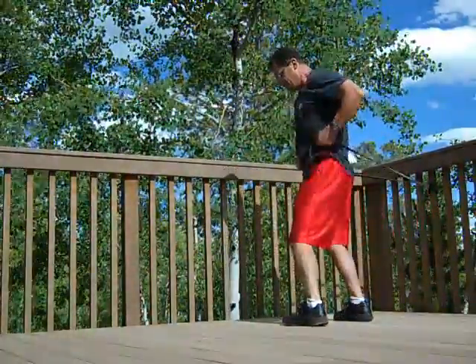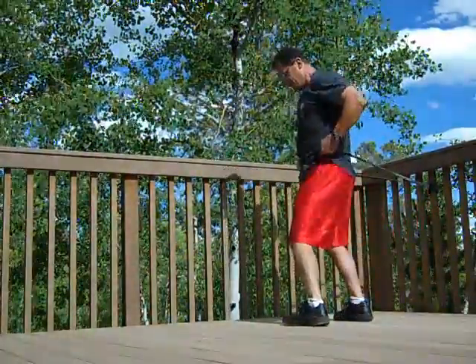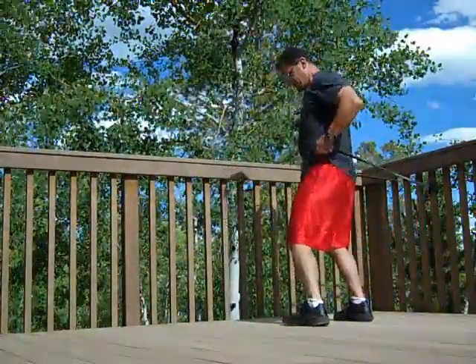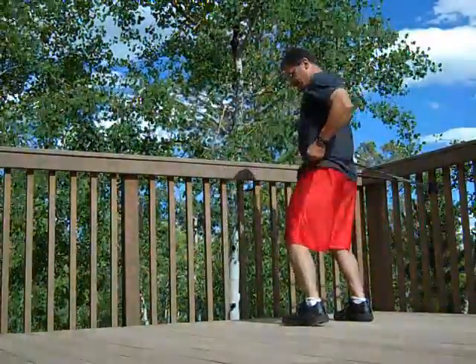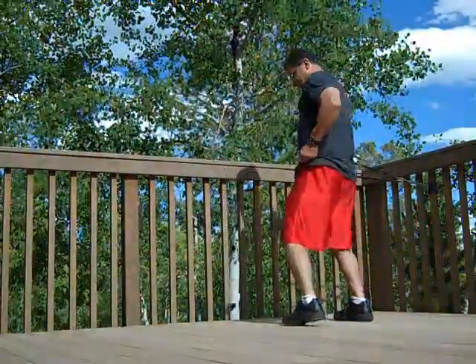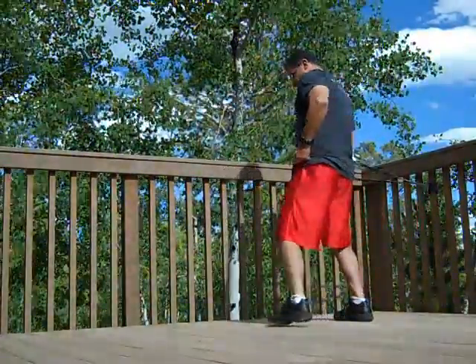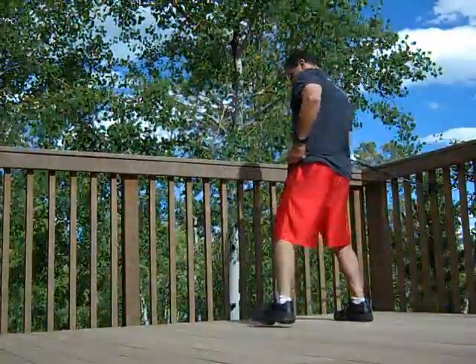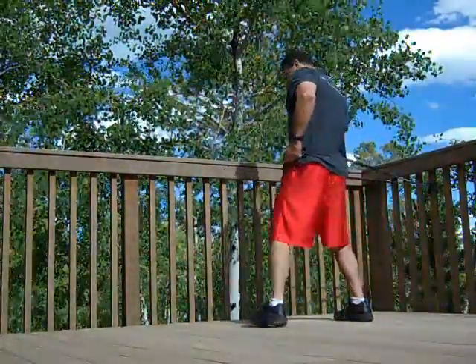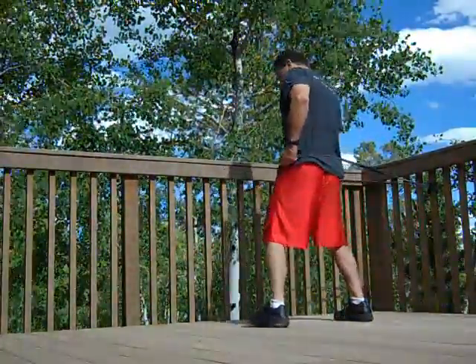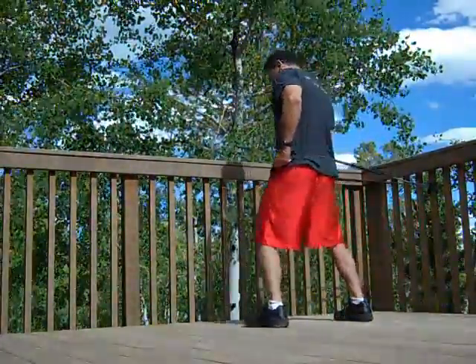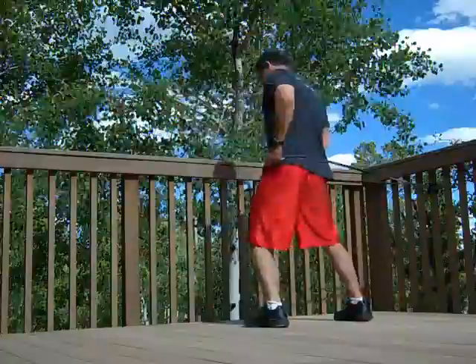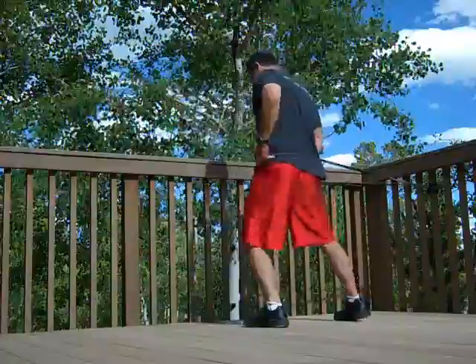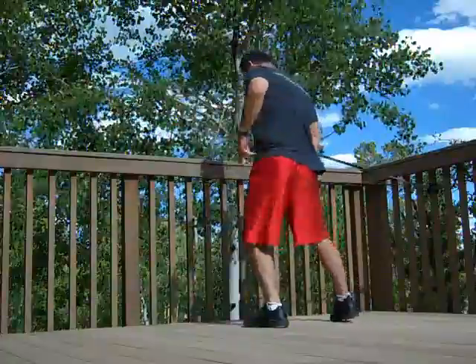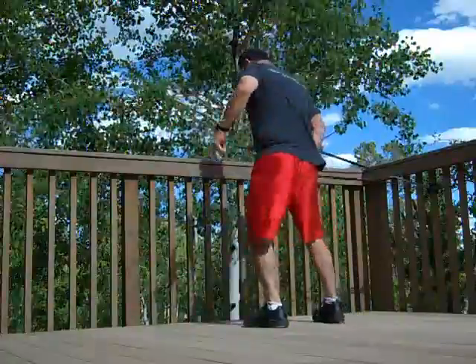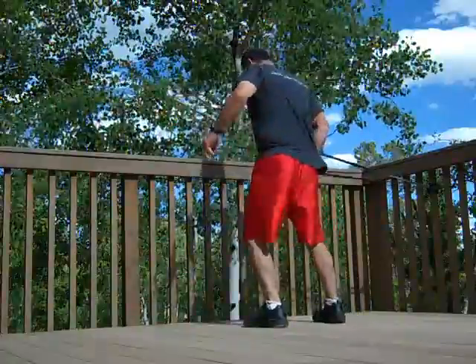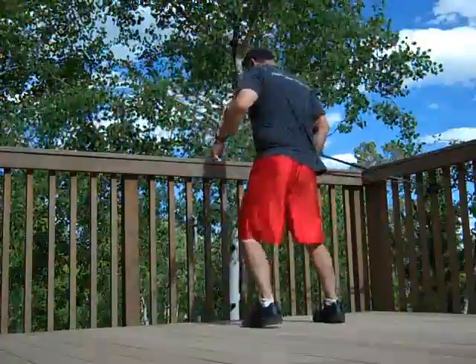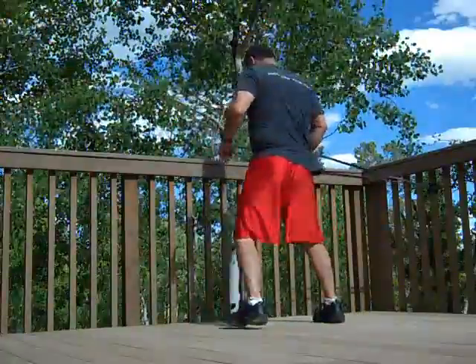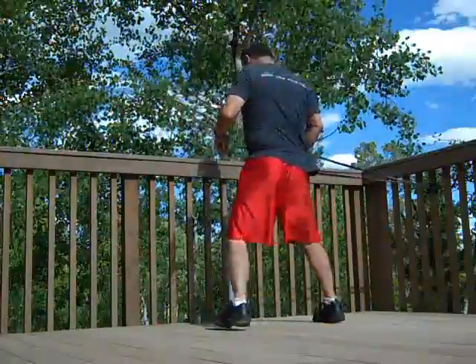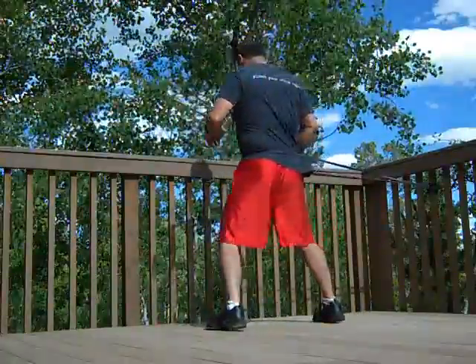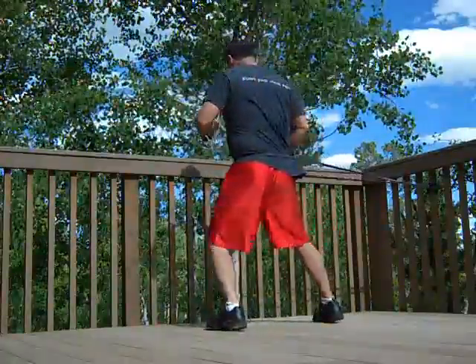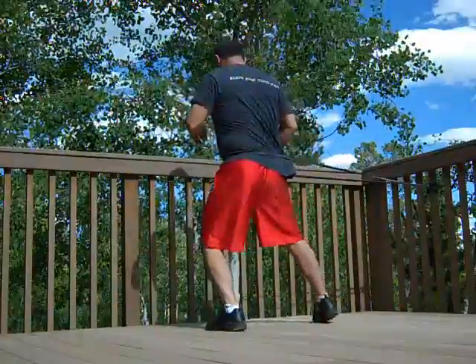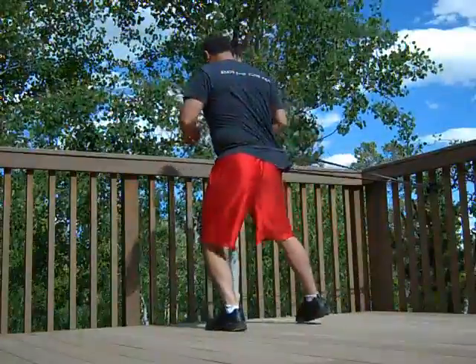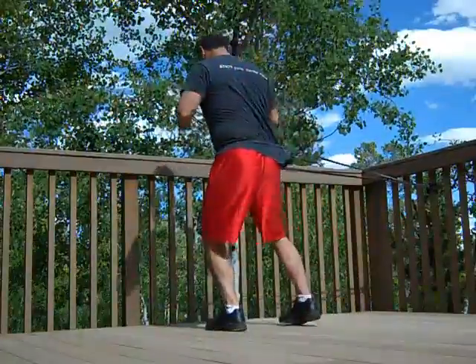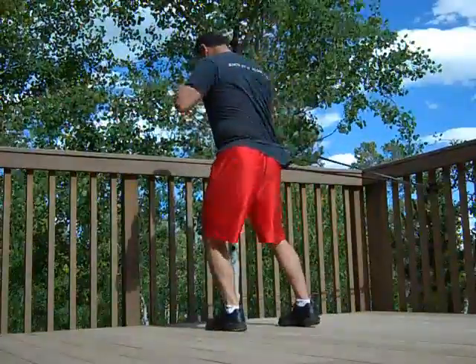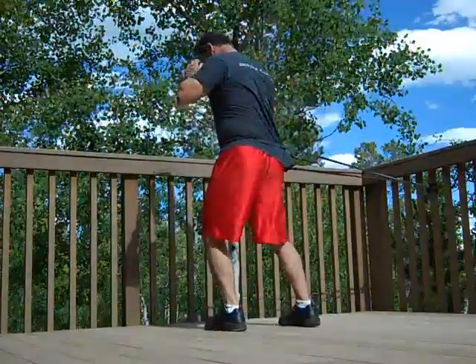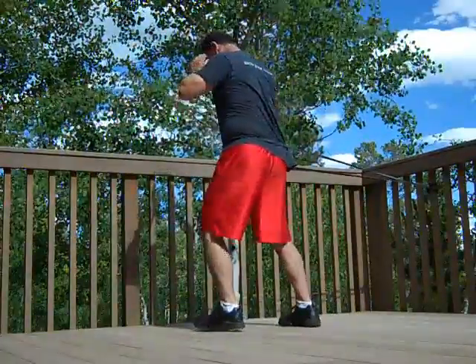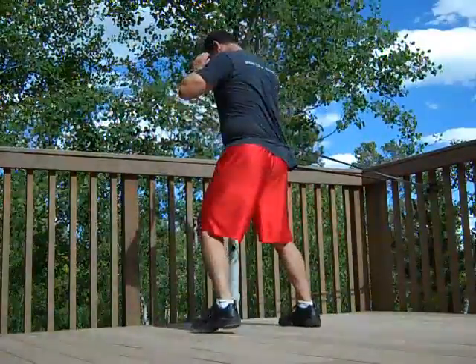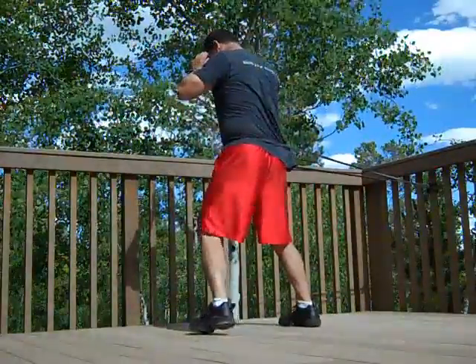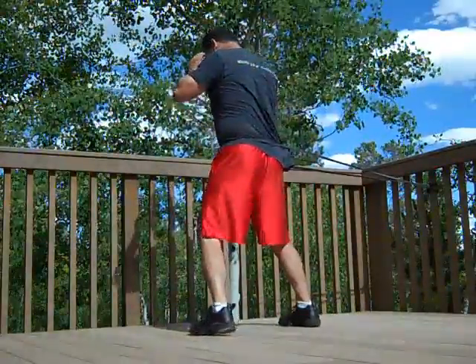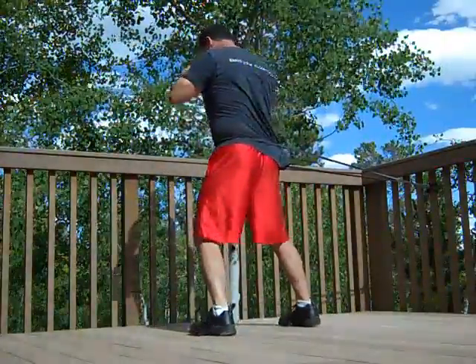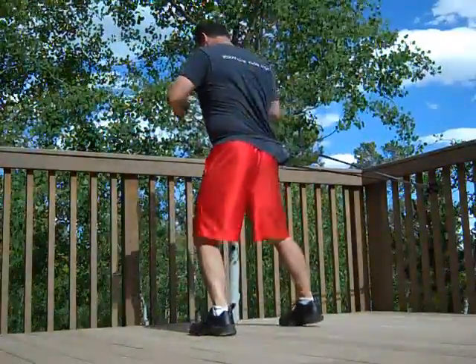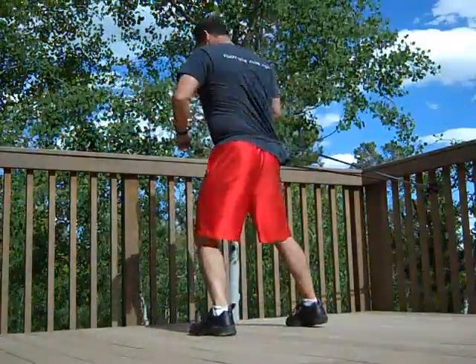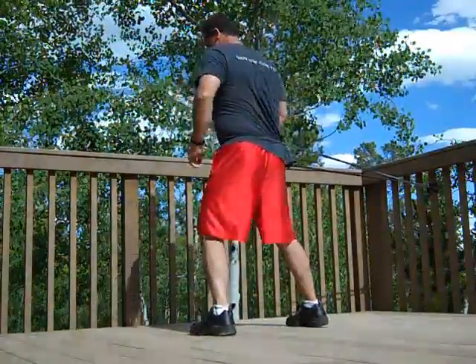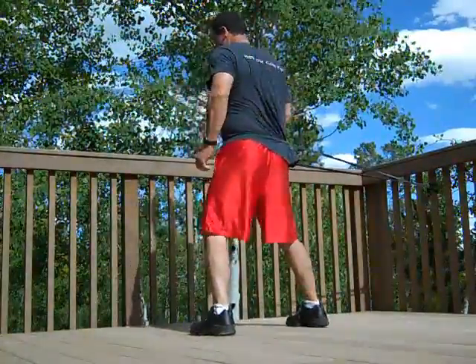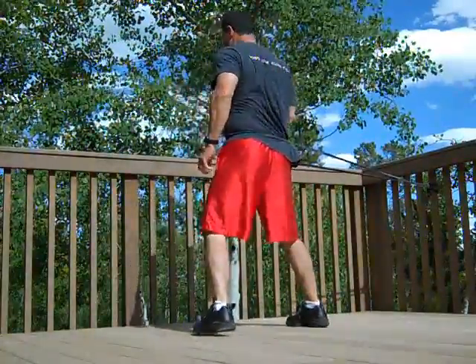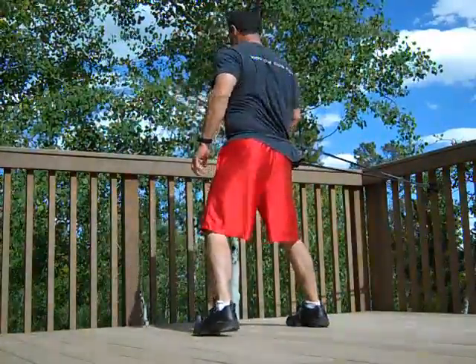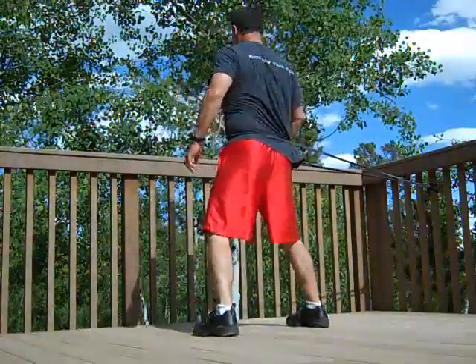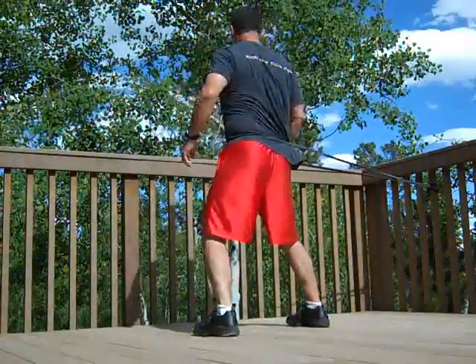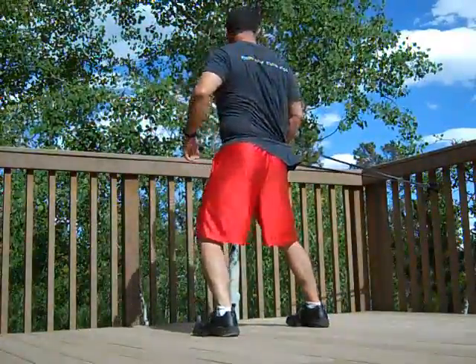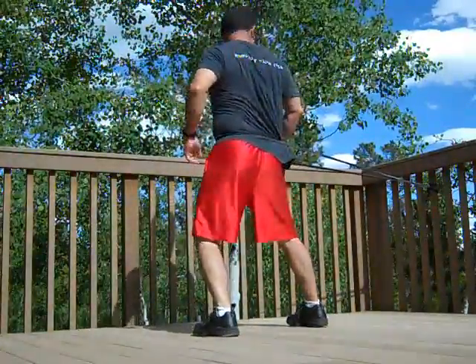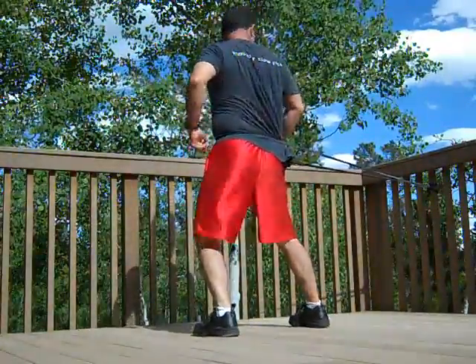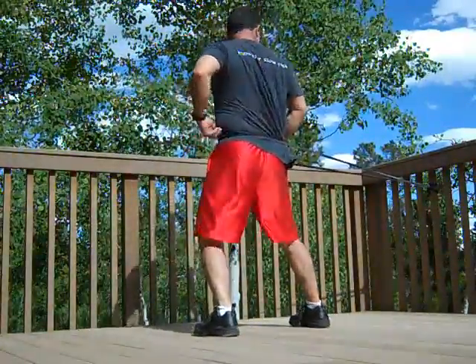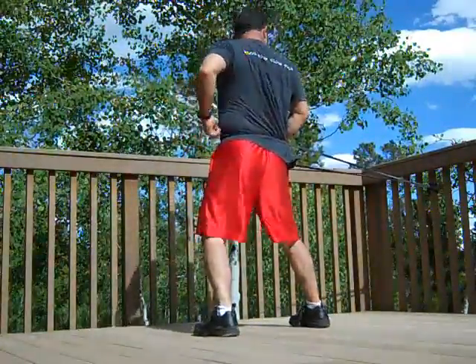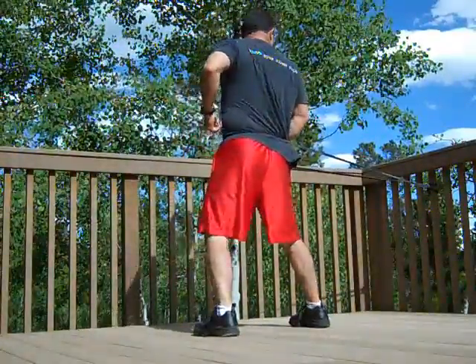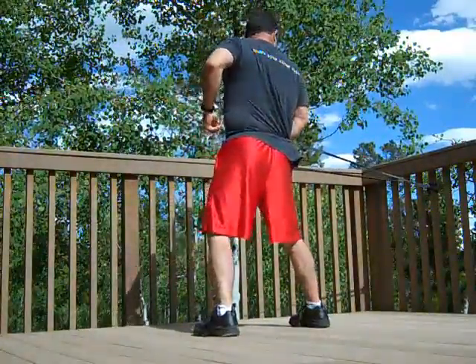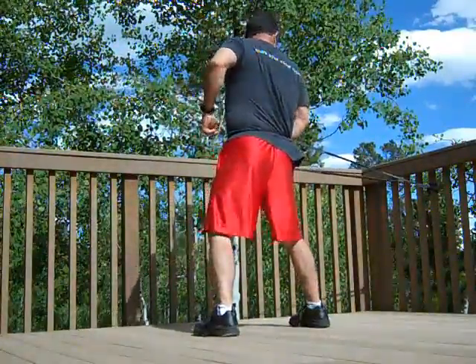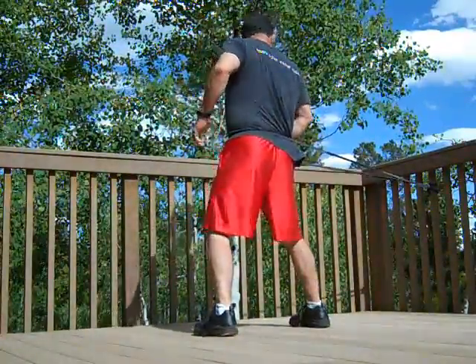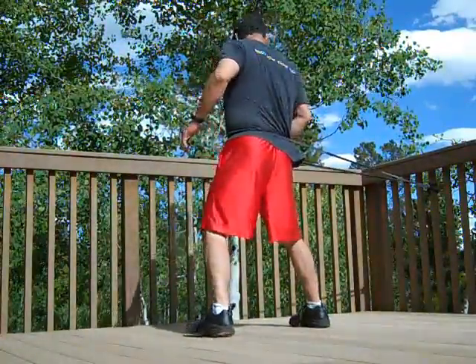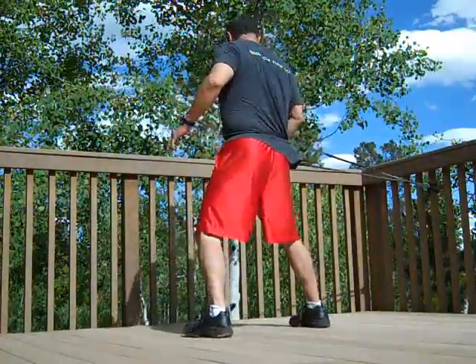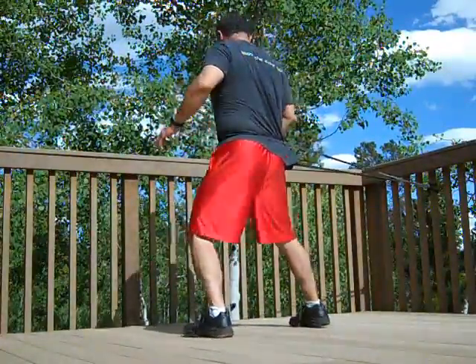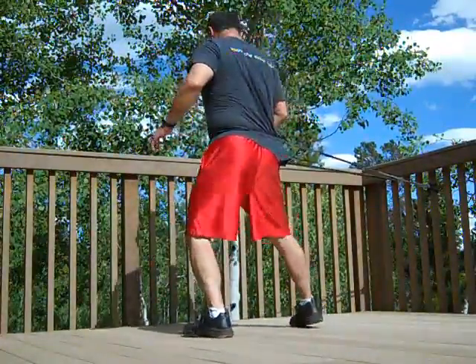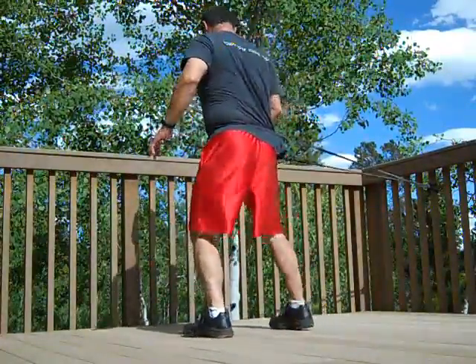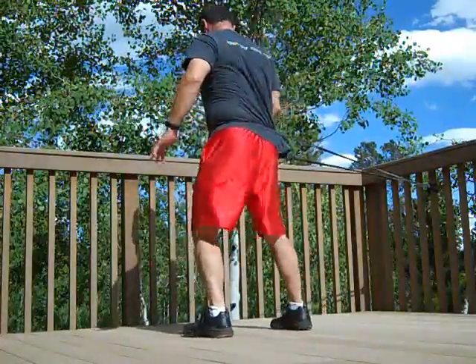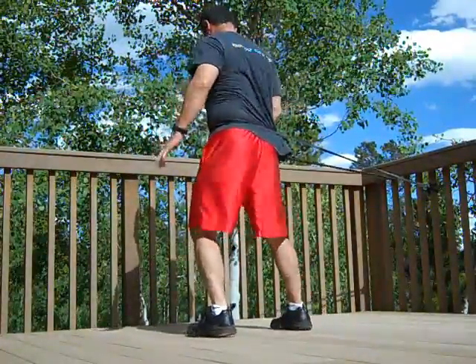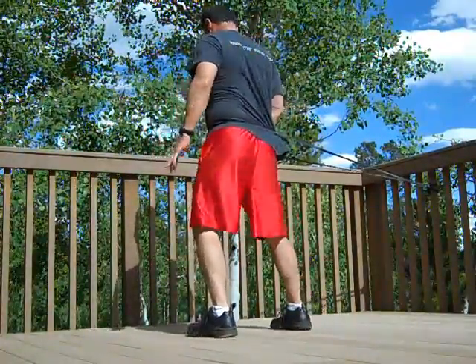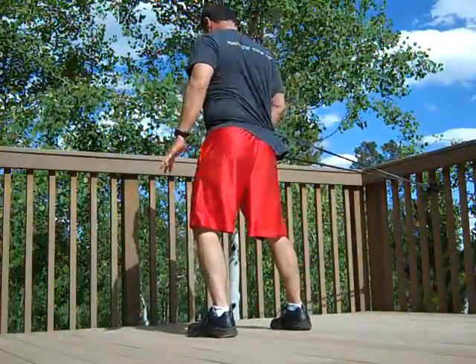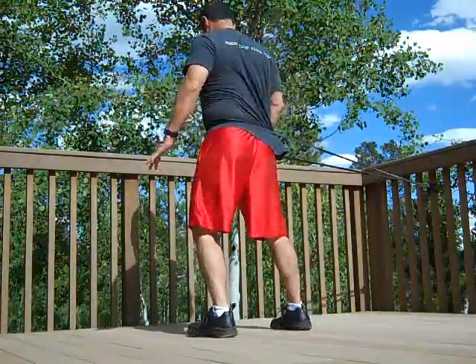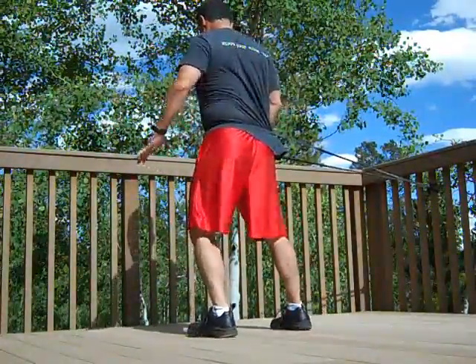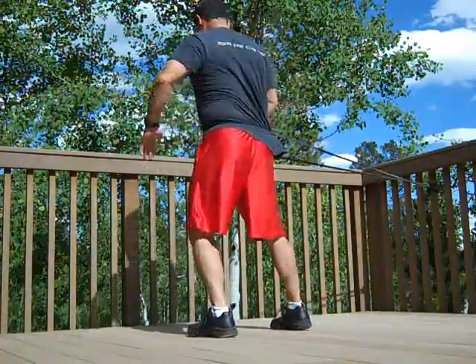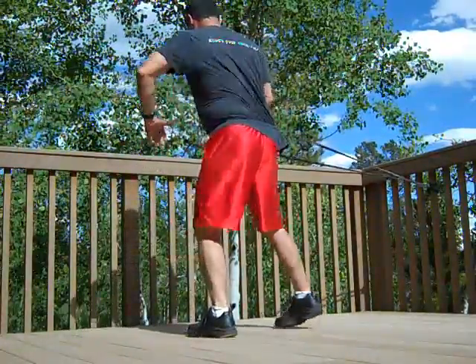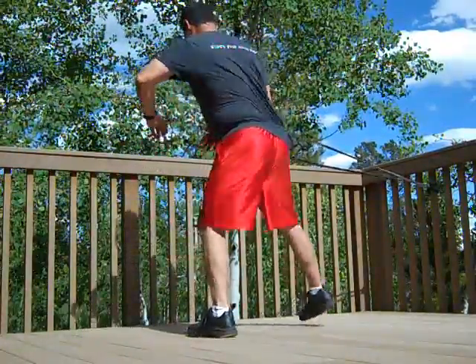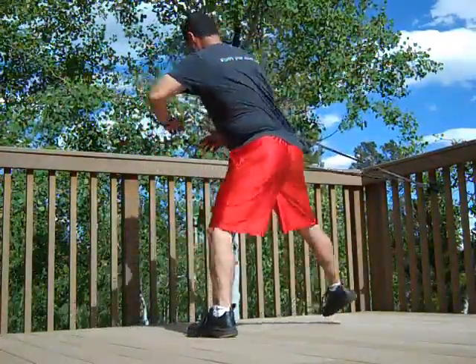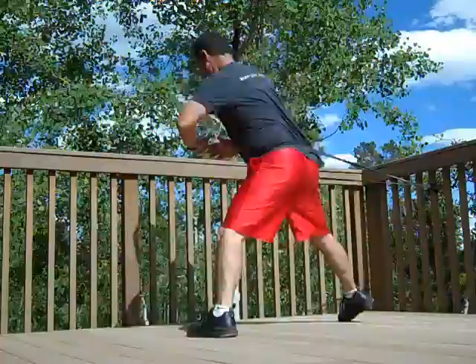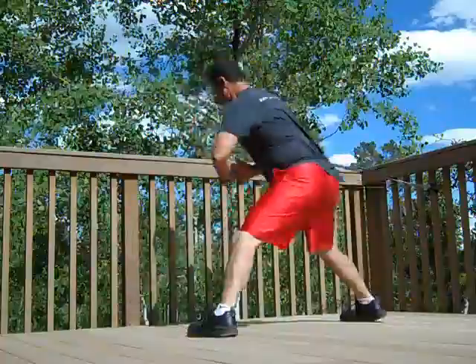Begin exercise number three in five, four, three, two, one, go.